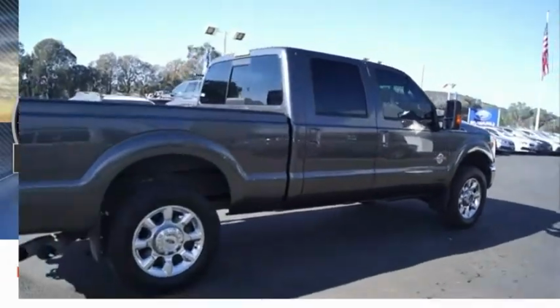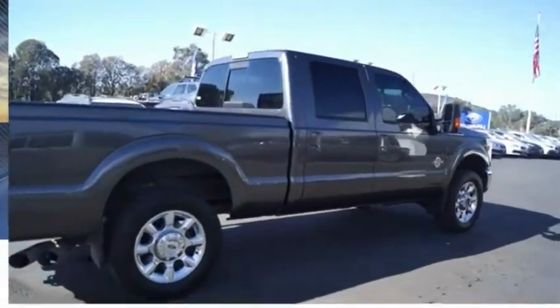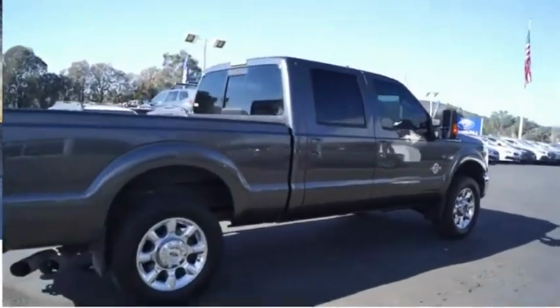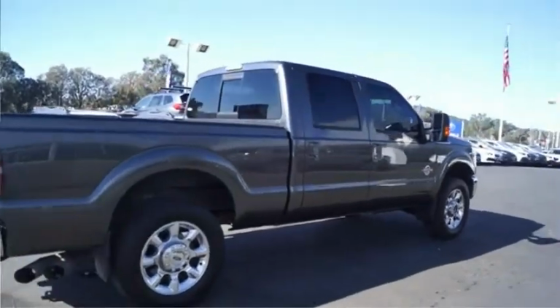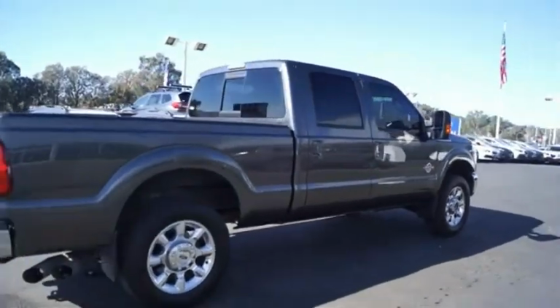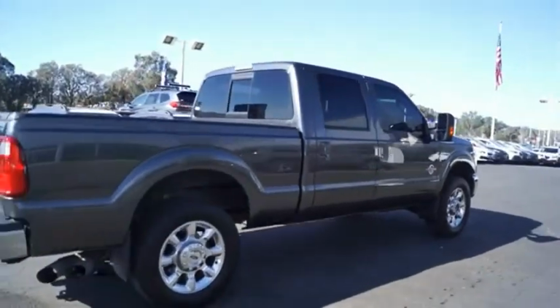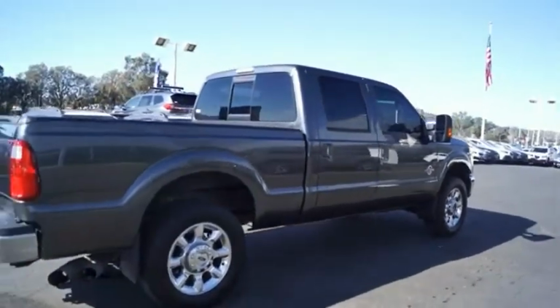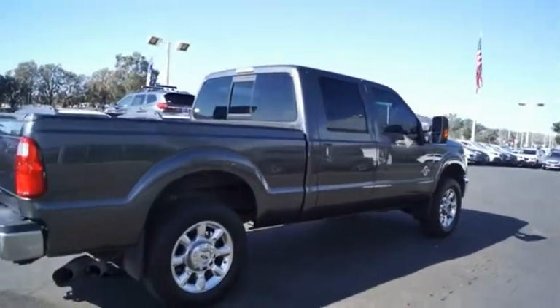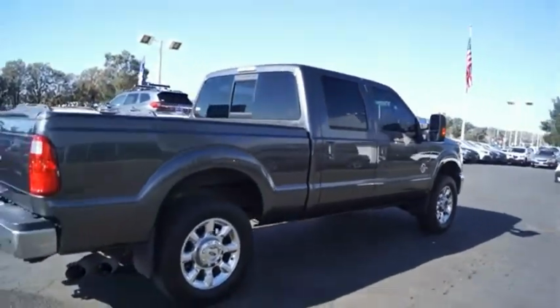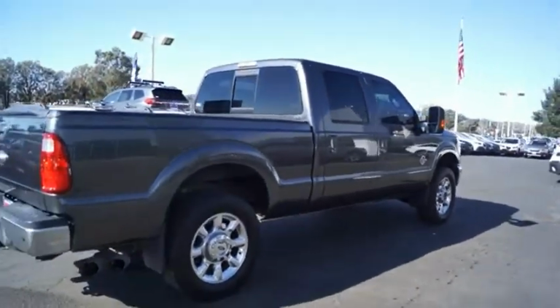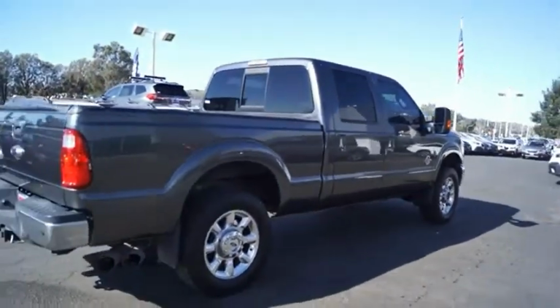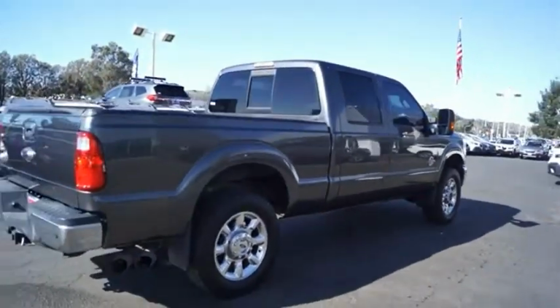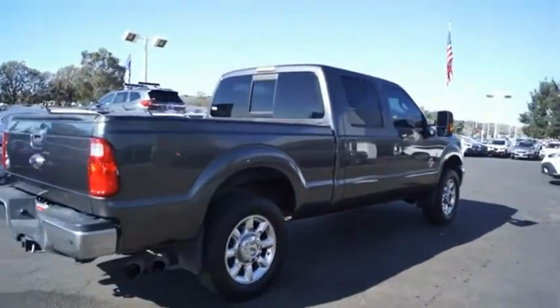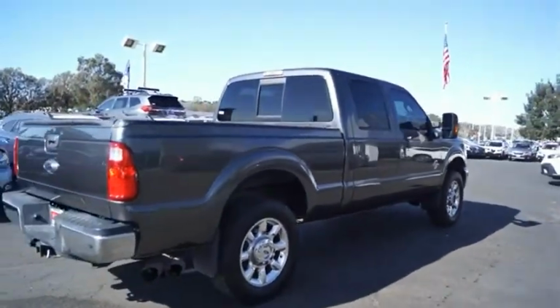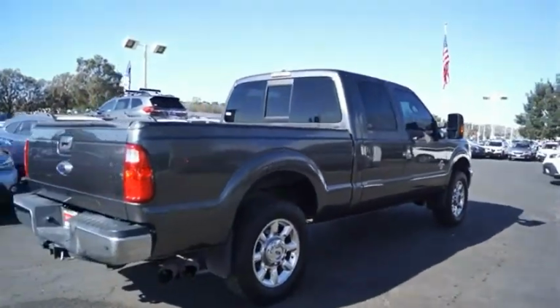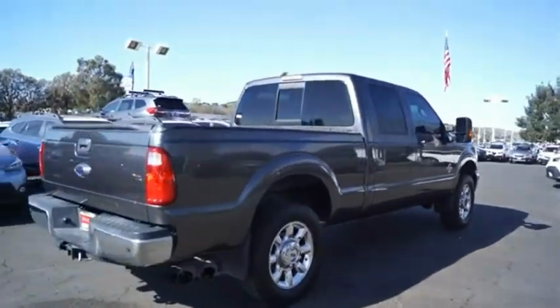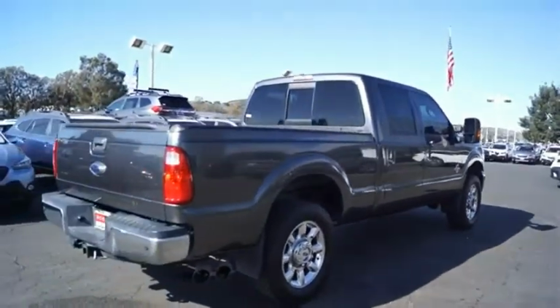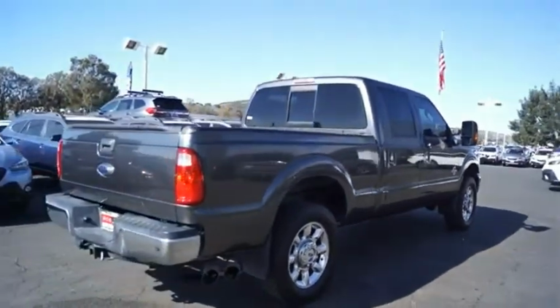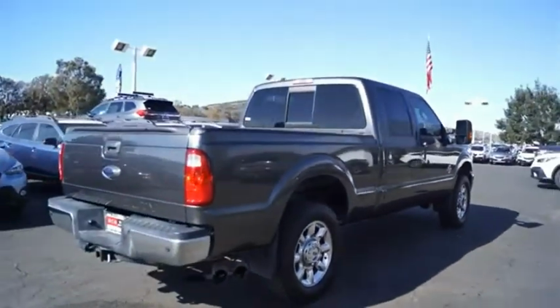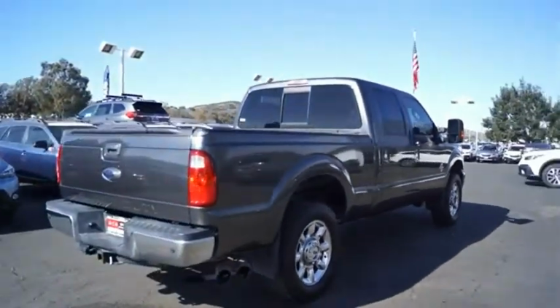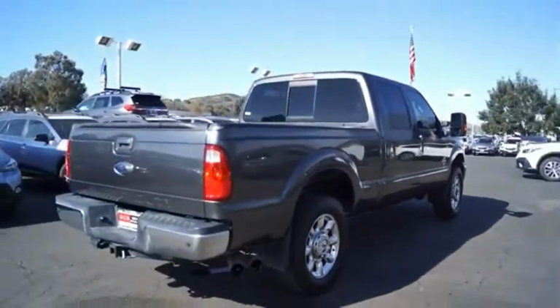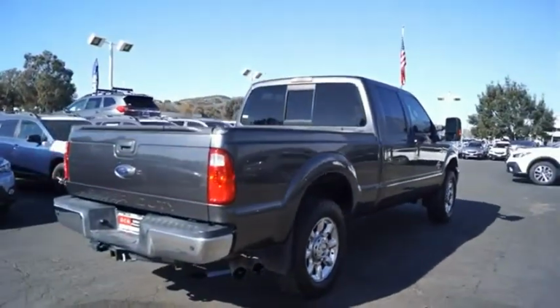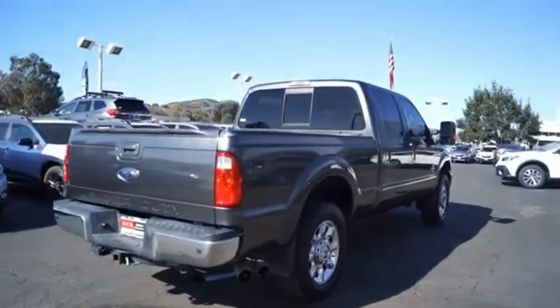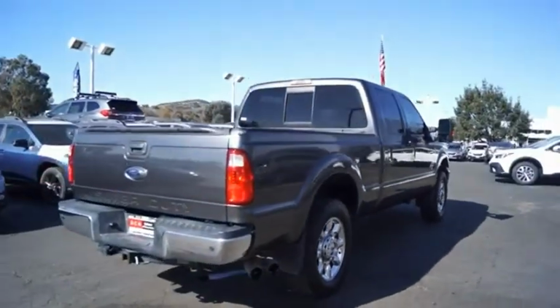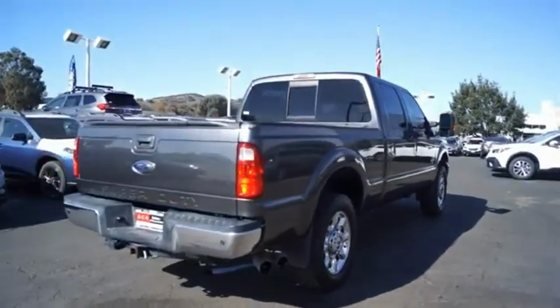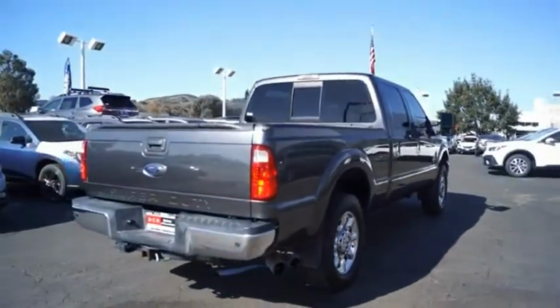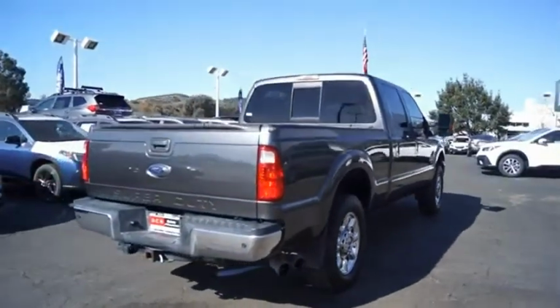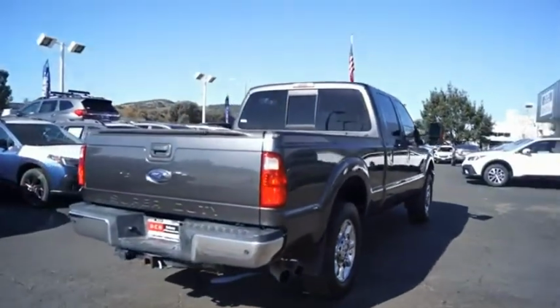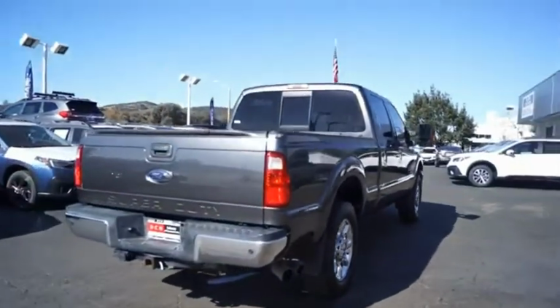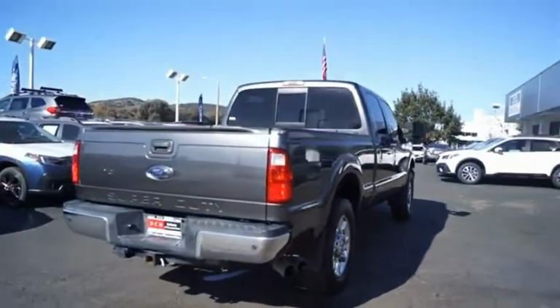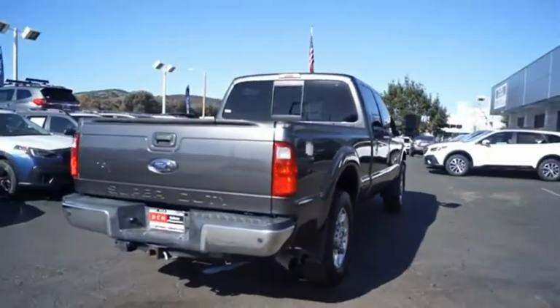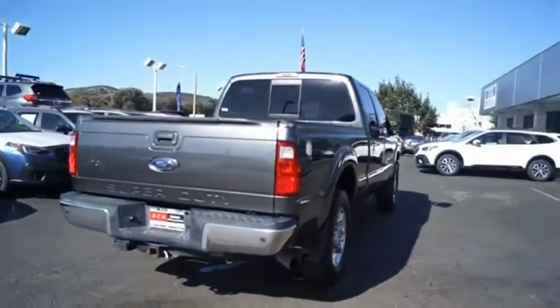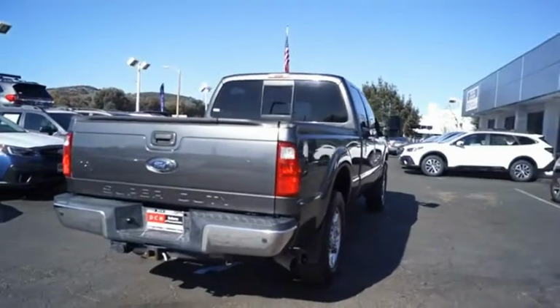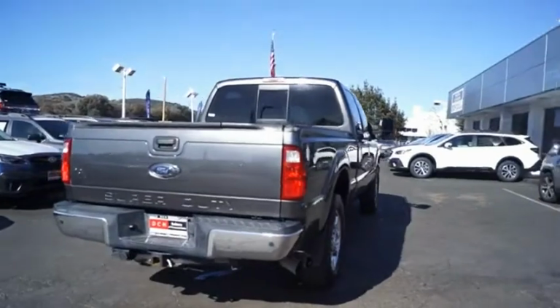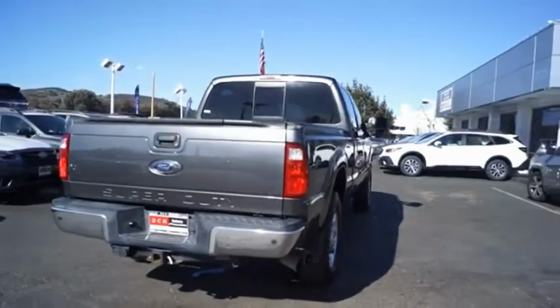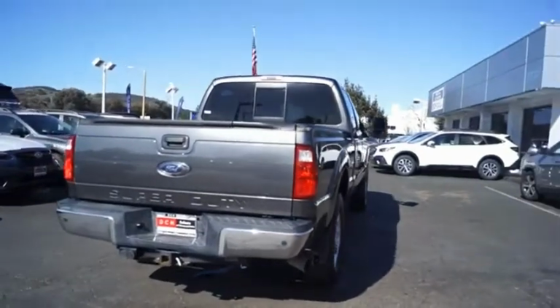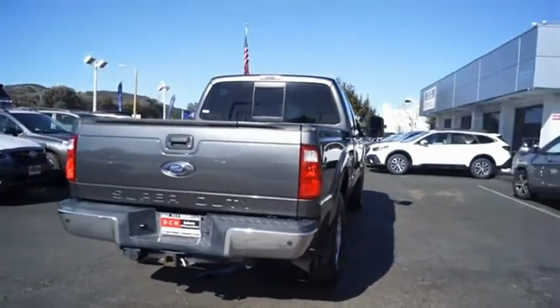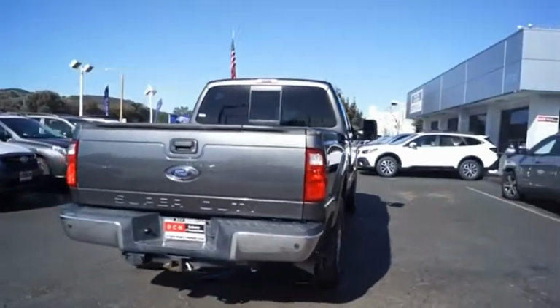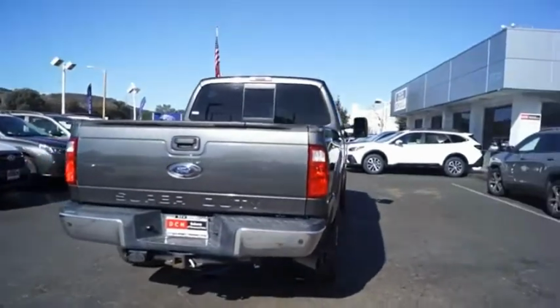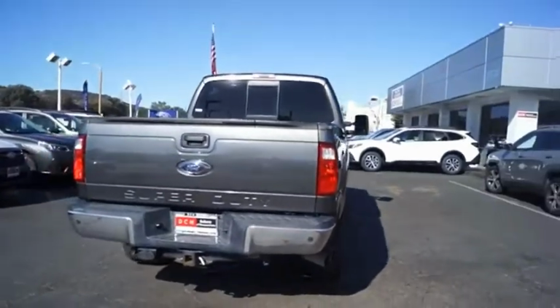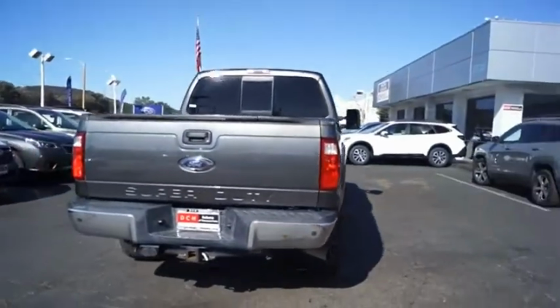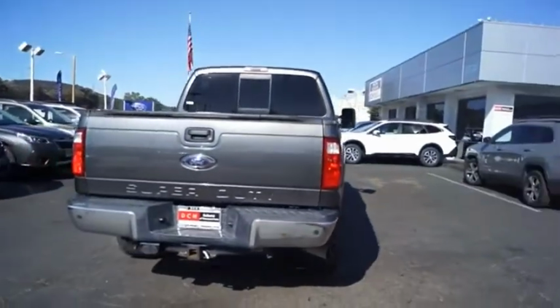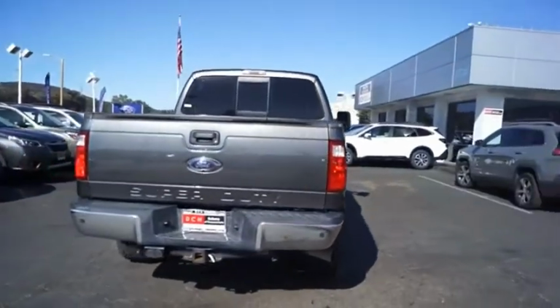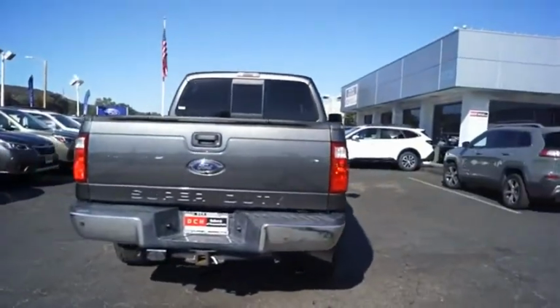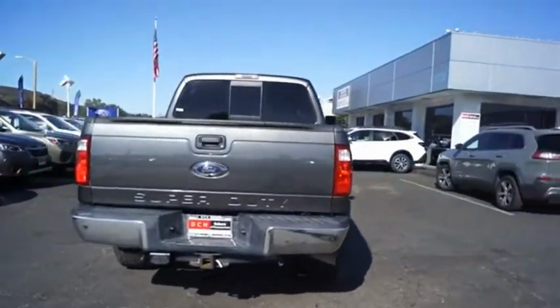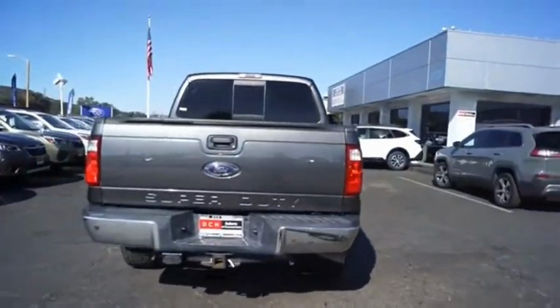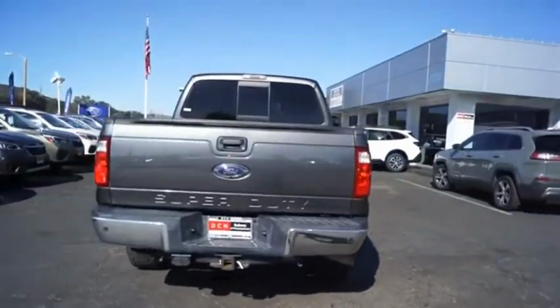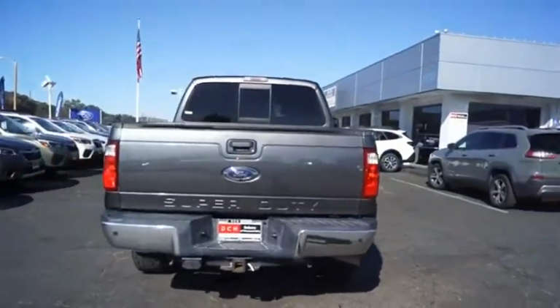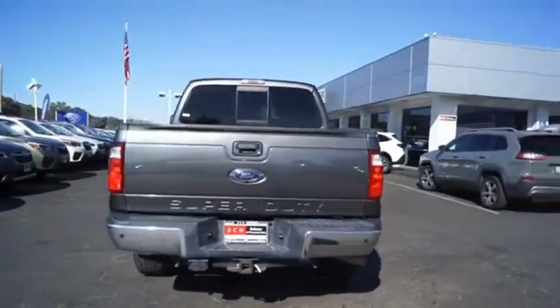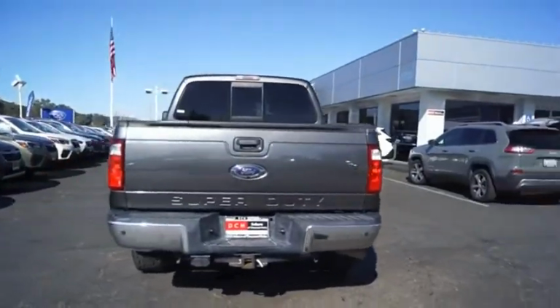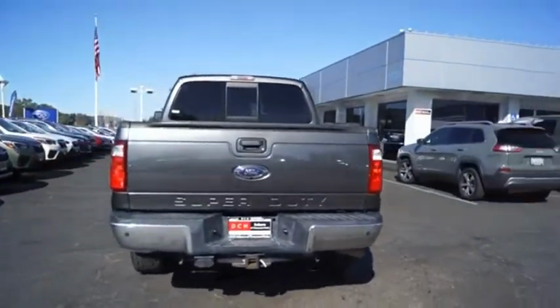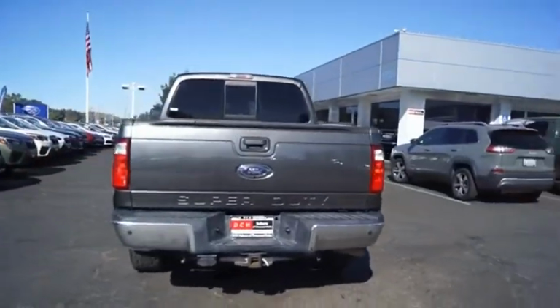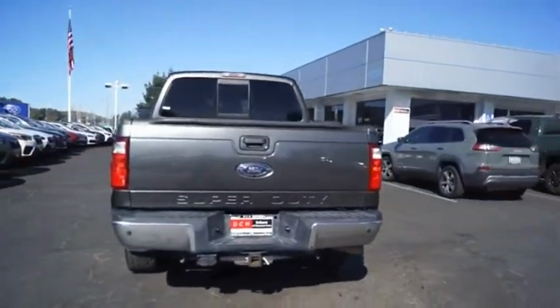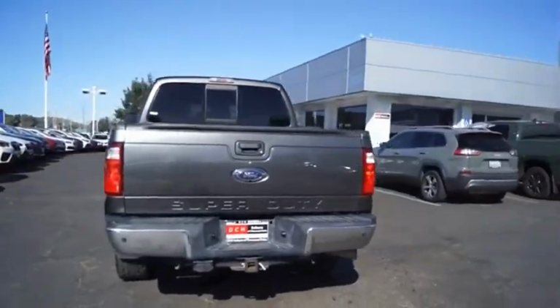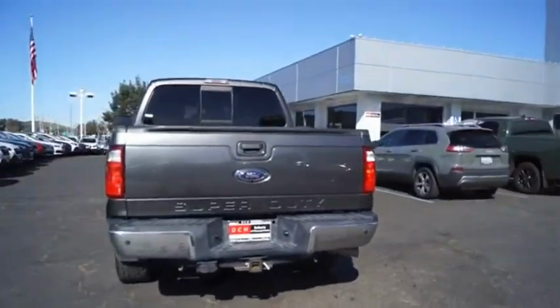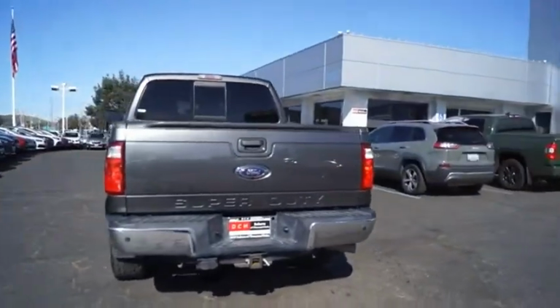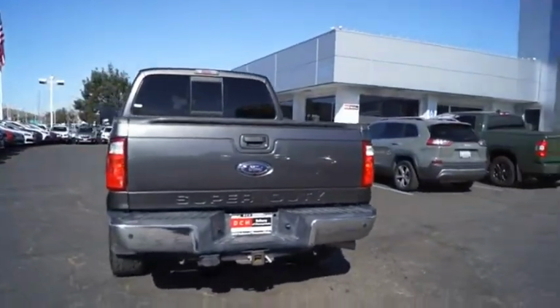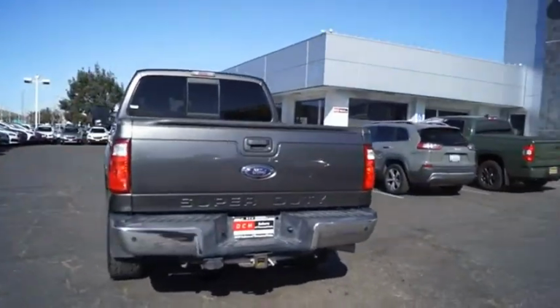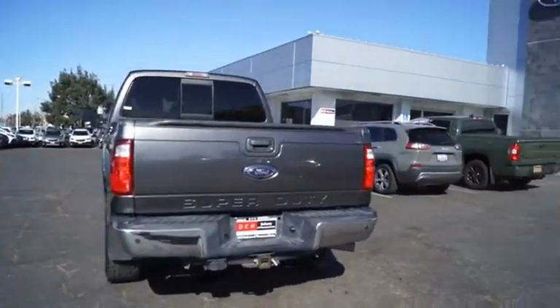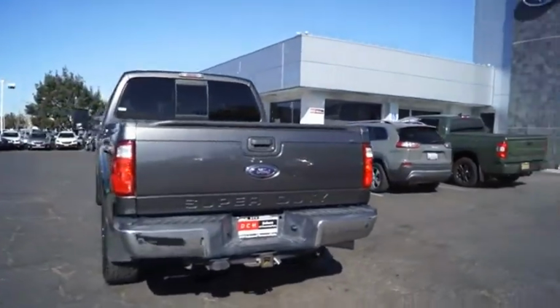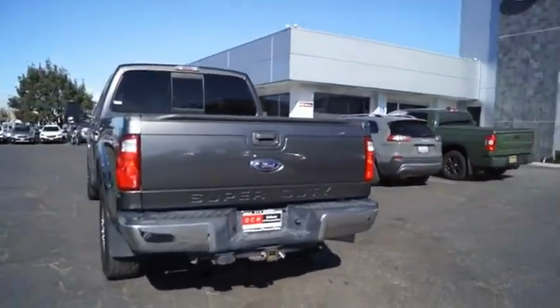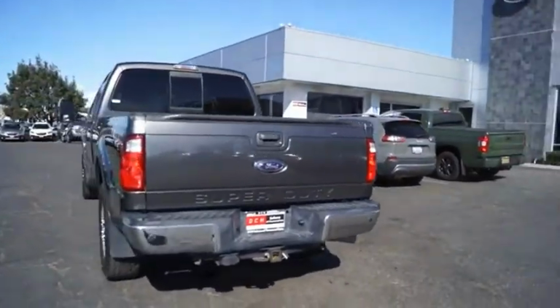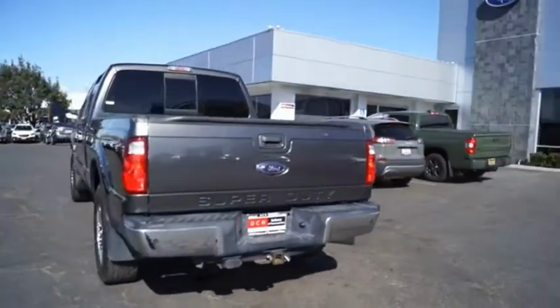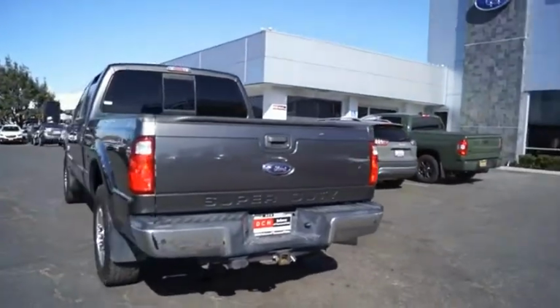Head-to-head fuel efficiency. Head-to-head towing. Head-to-head torque. Ford F-250 Super Duty.